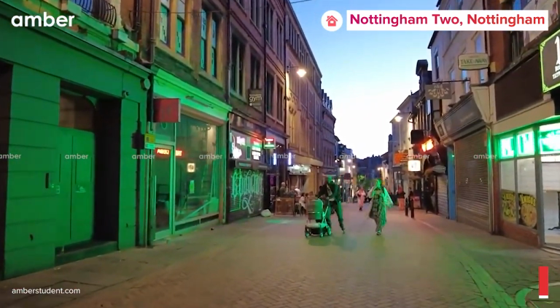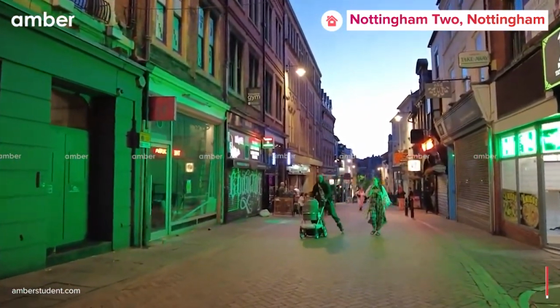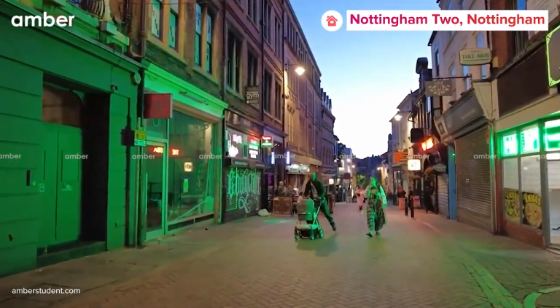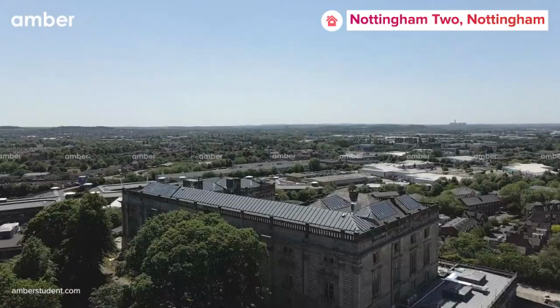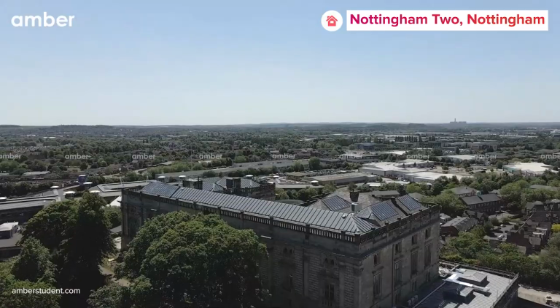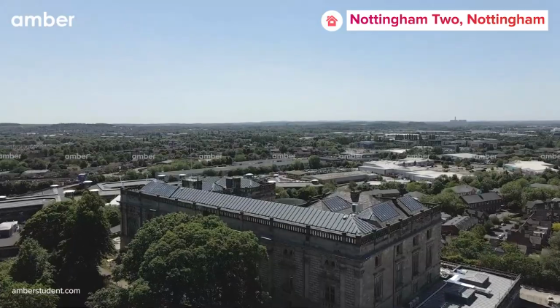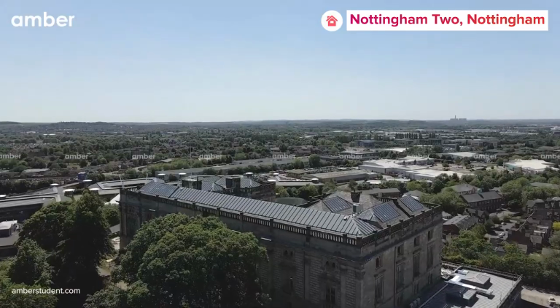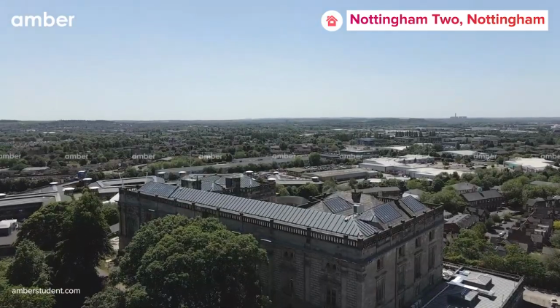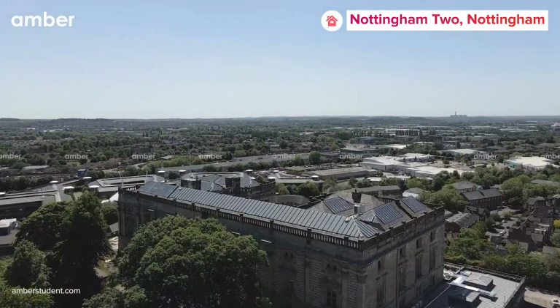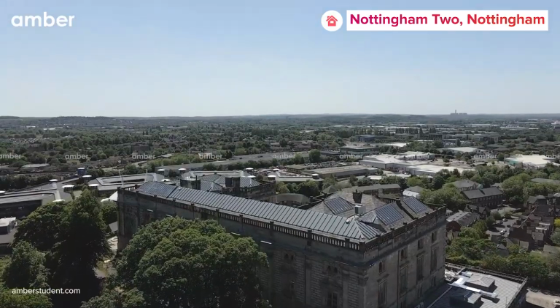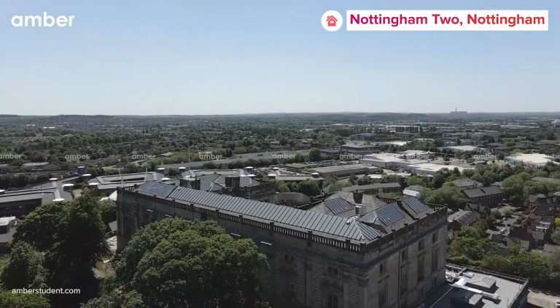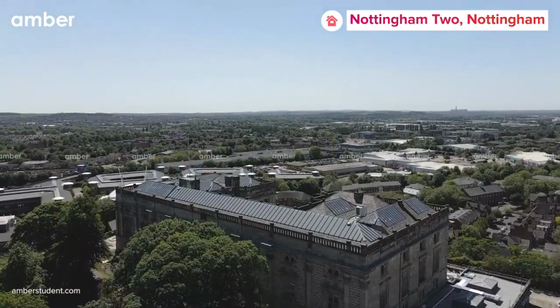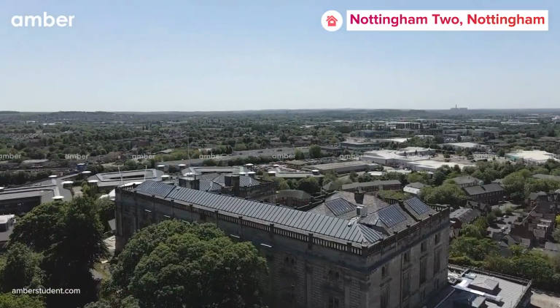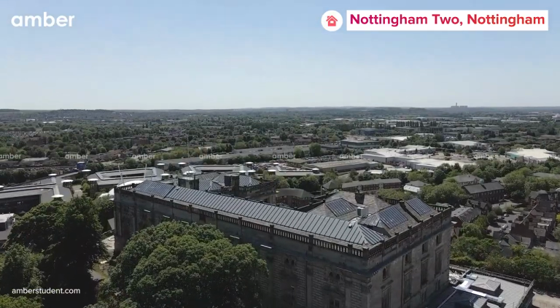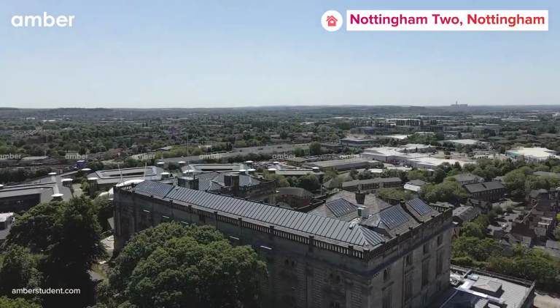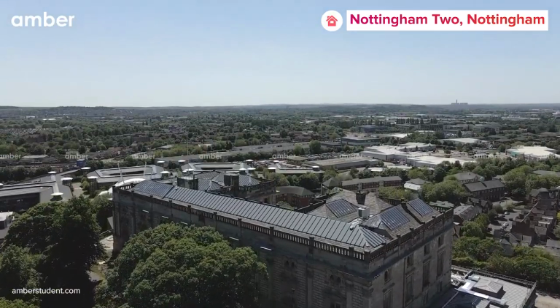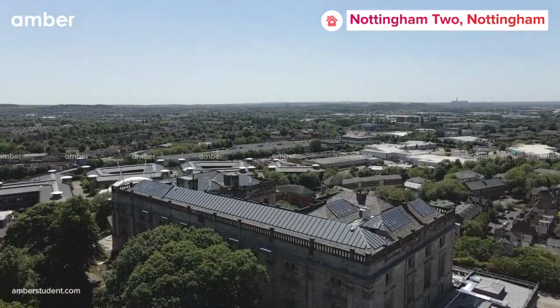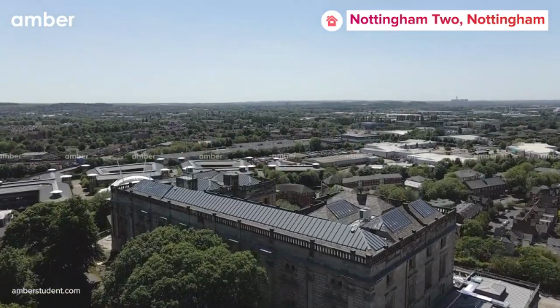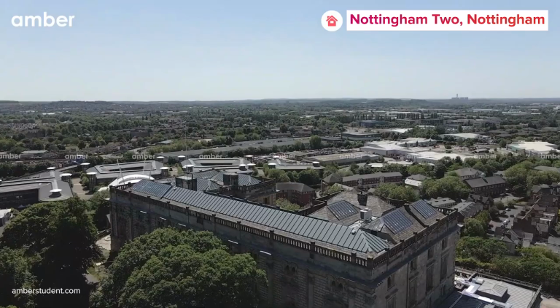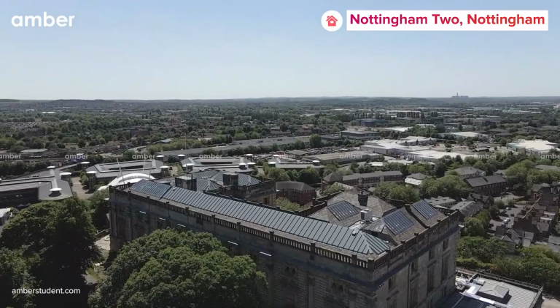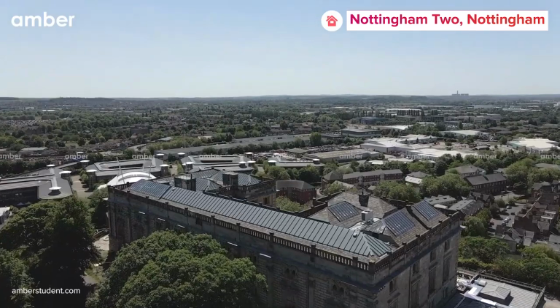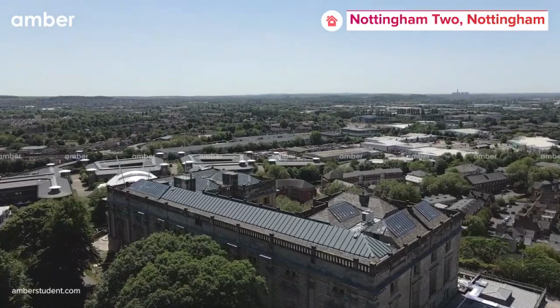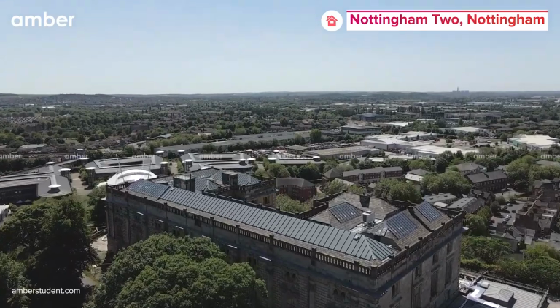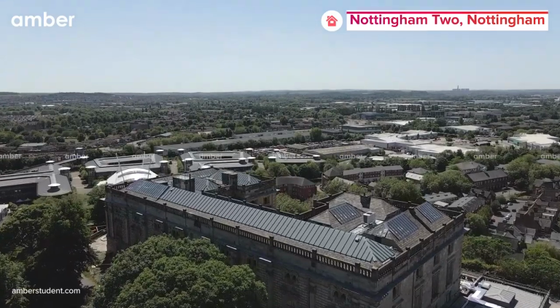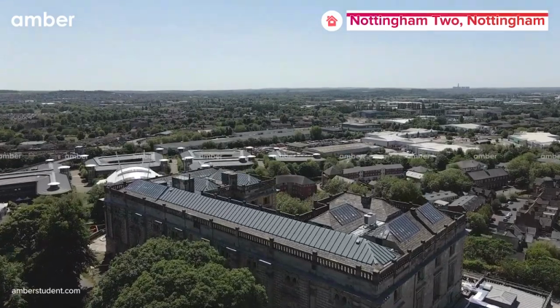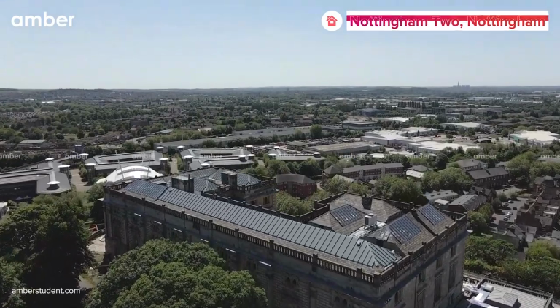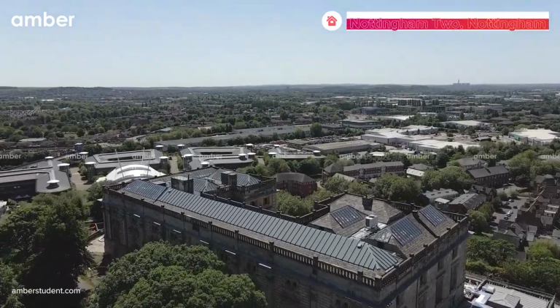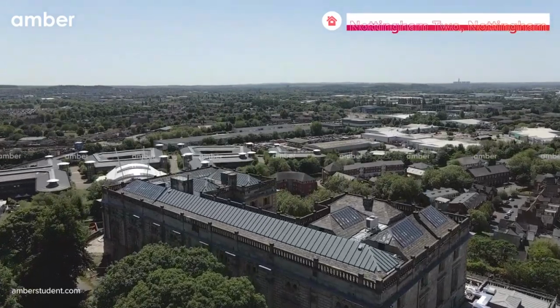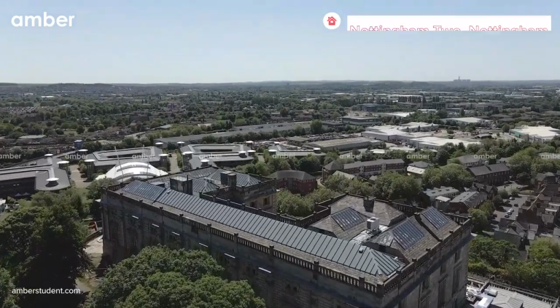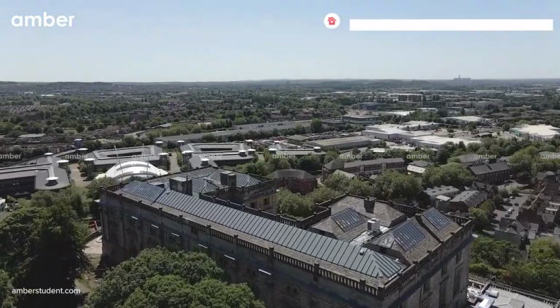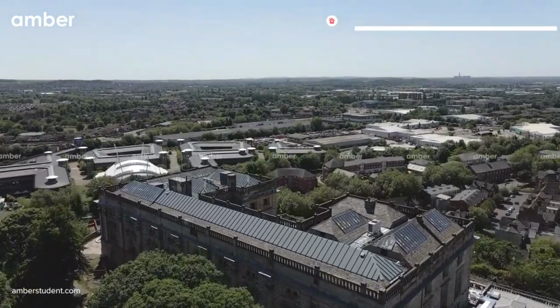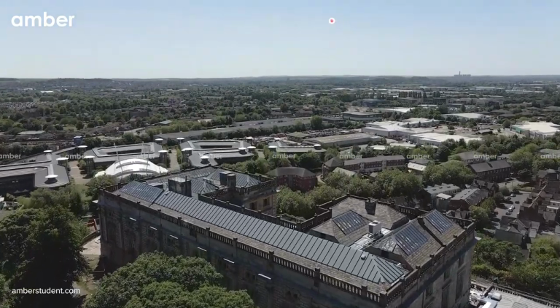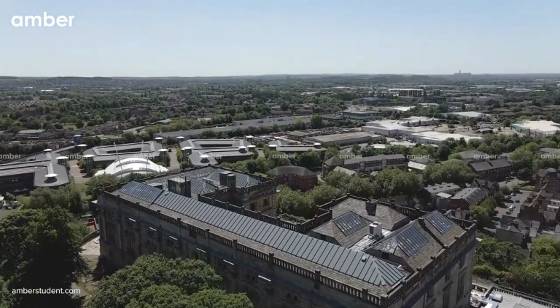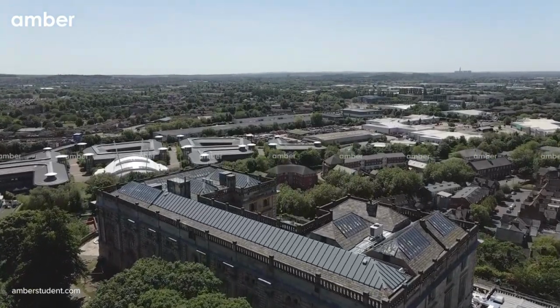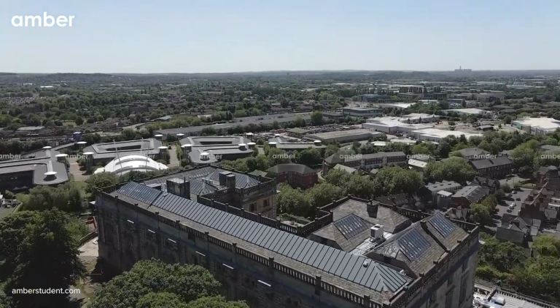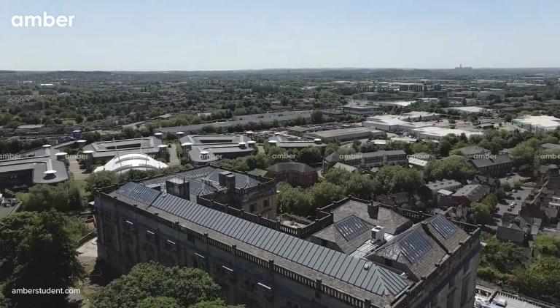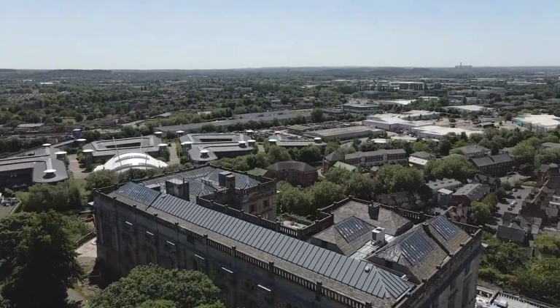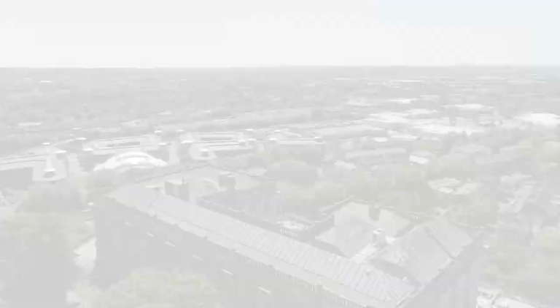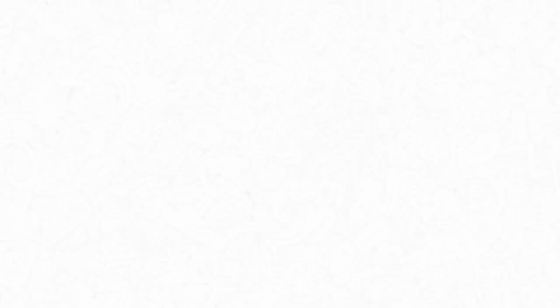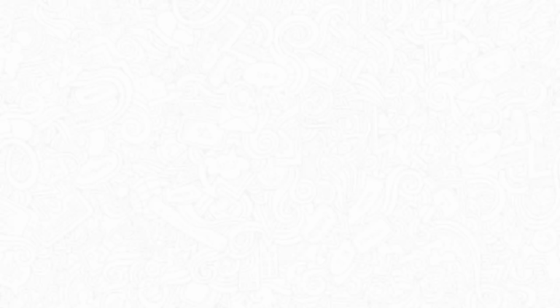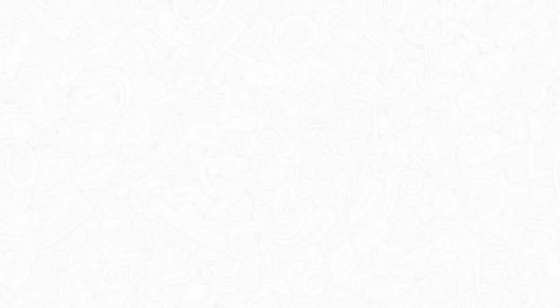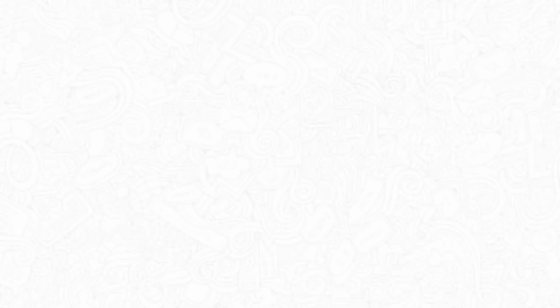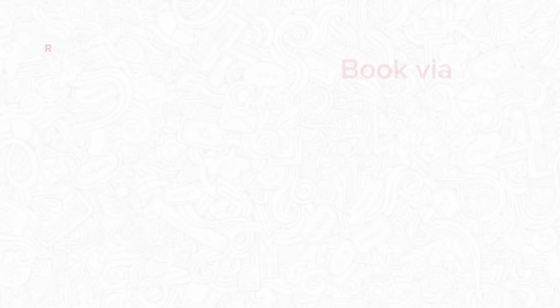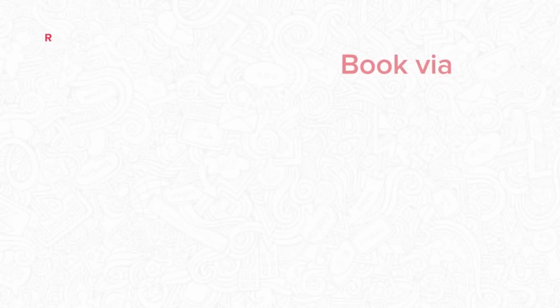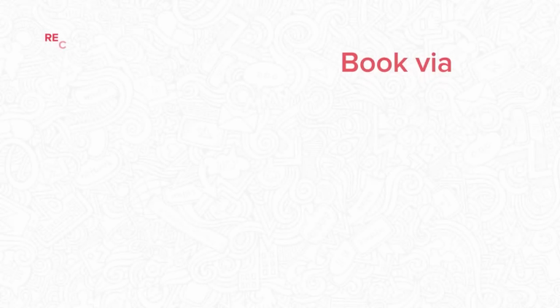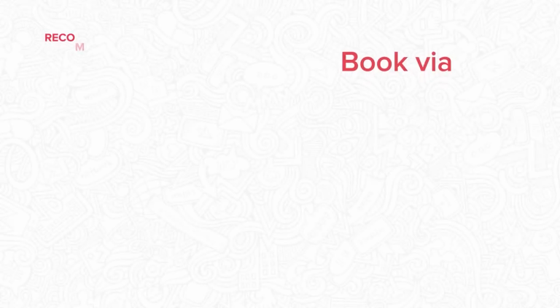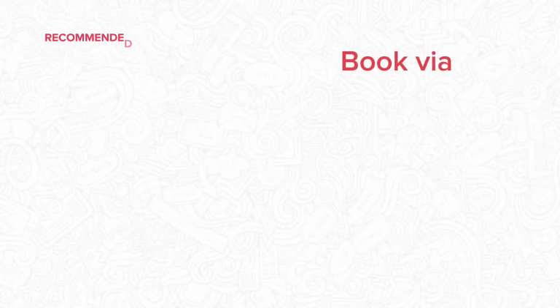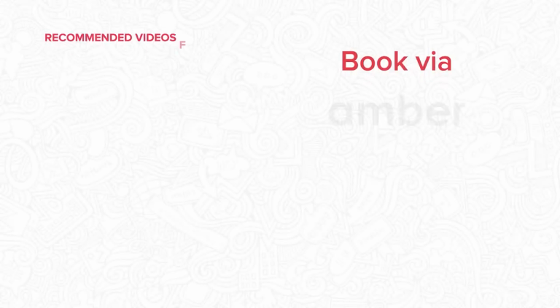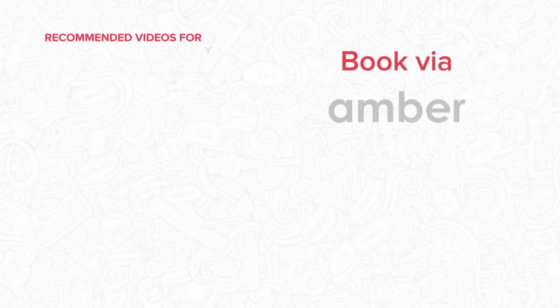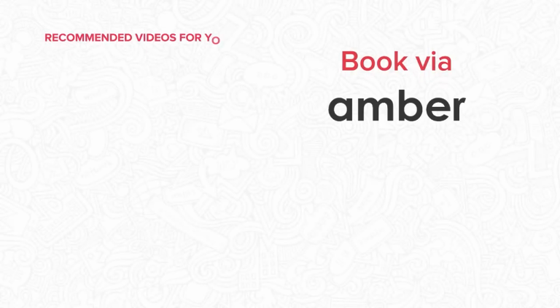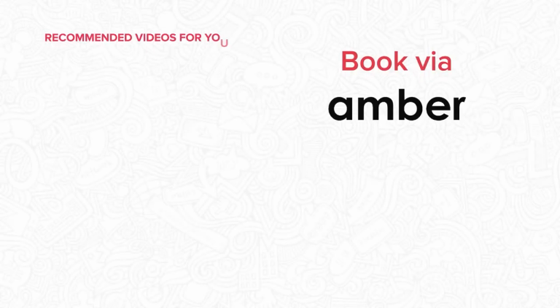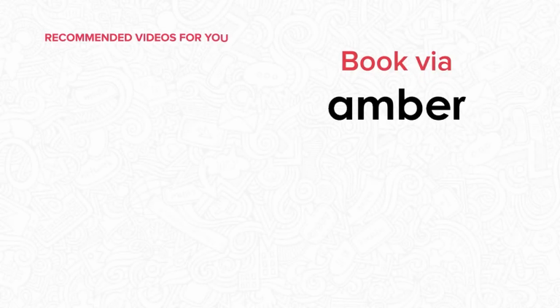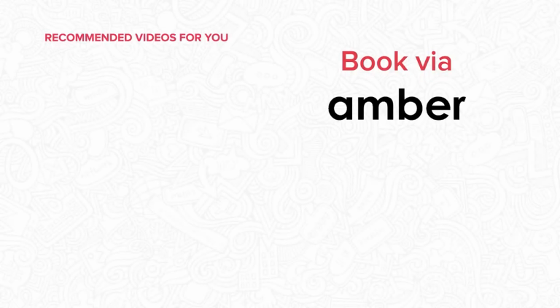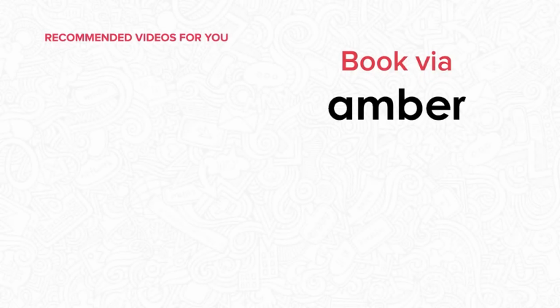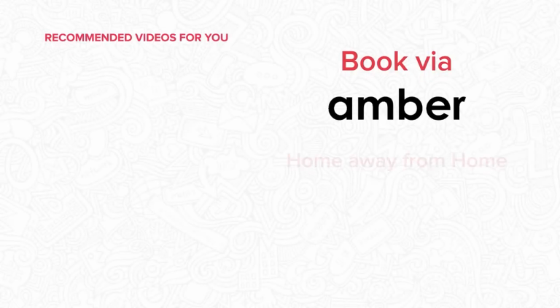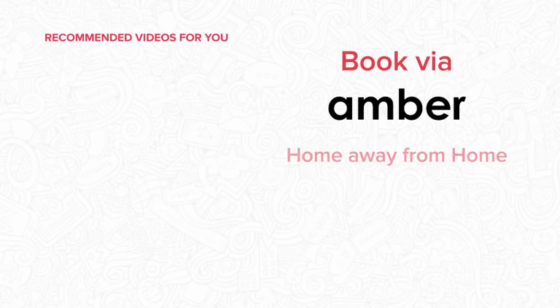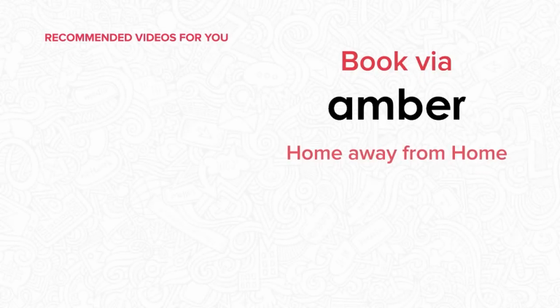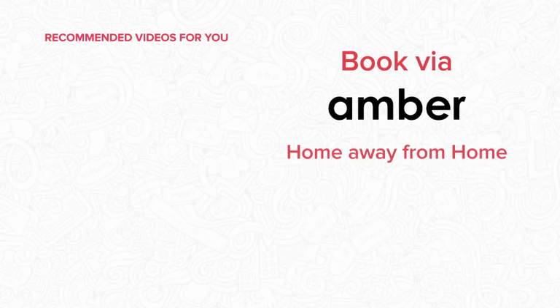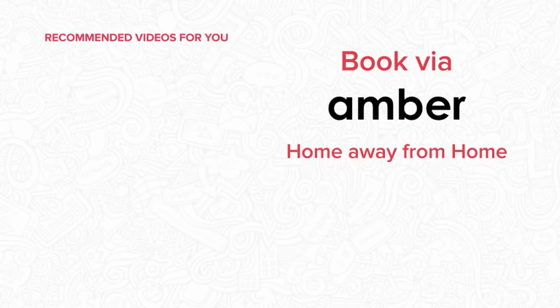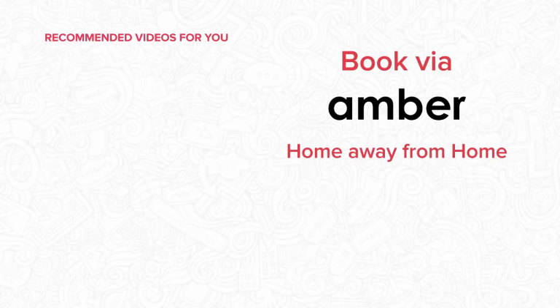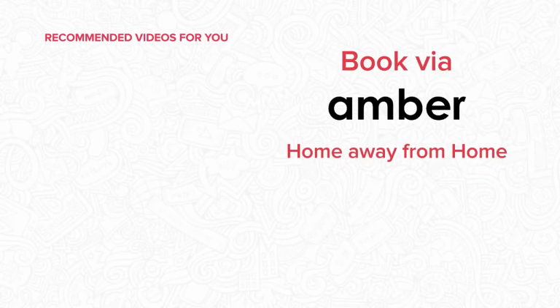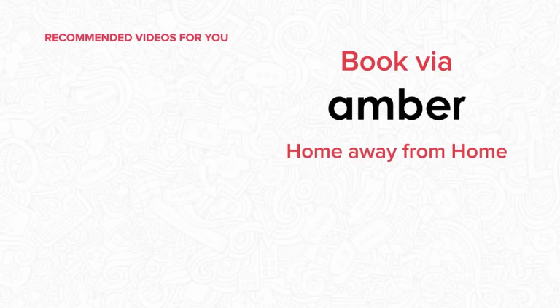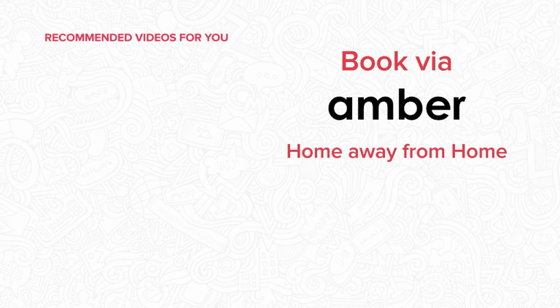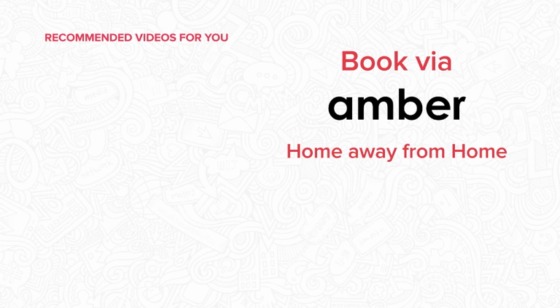Your ideal home within the heart of this wonderful city is waiting for you. Head to amberstudent.com and secure your stay right away.